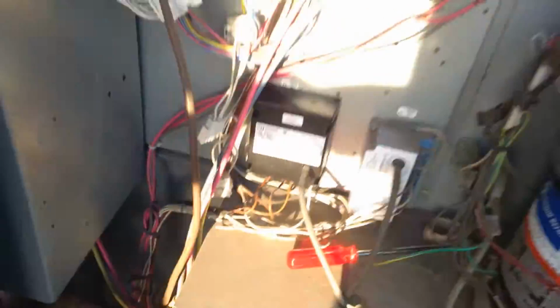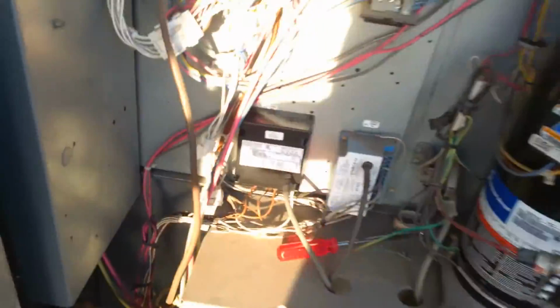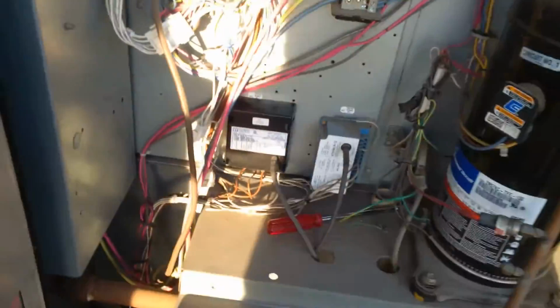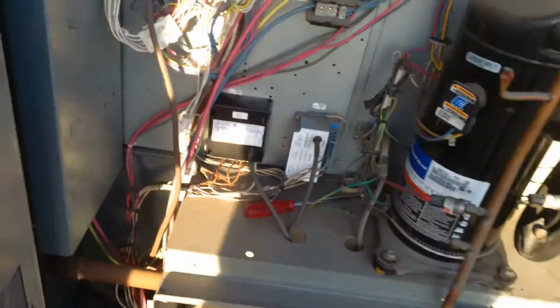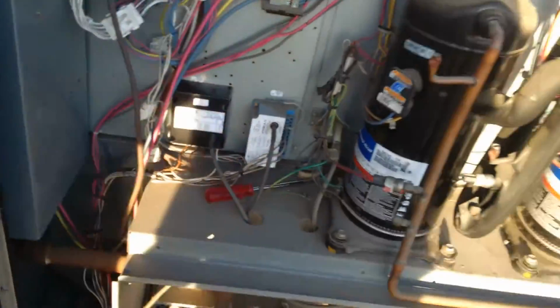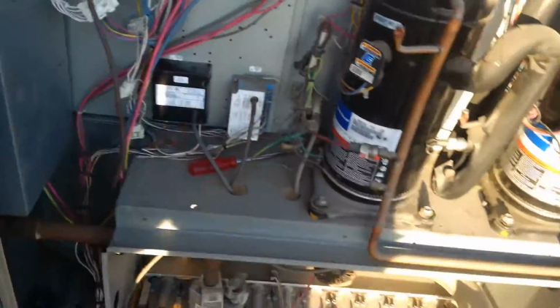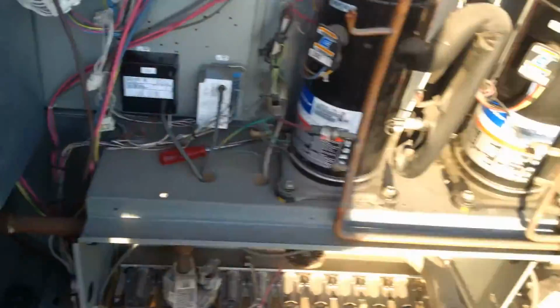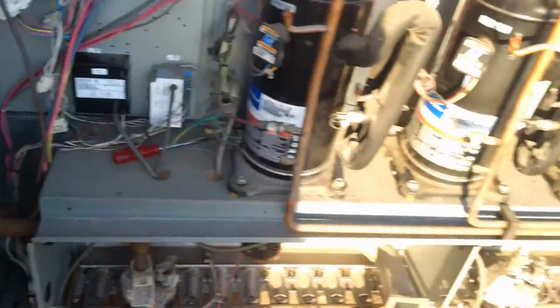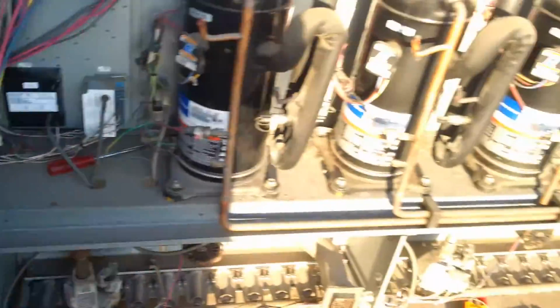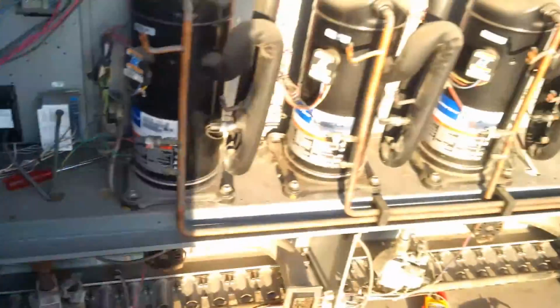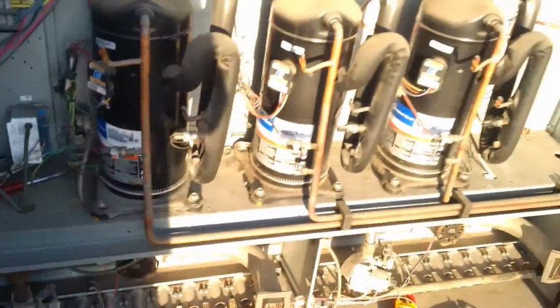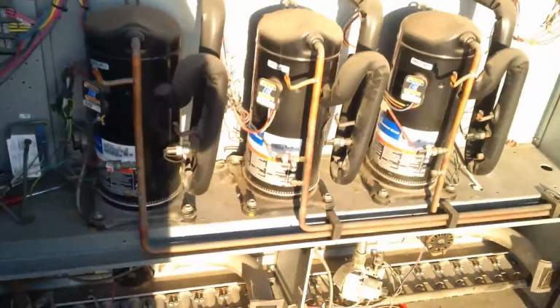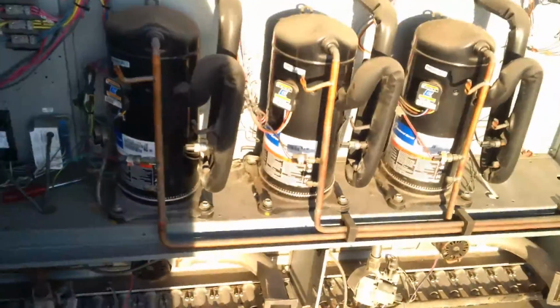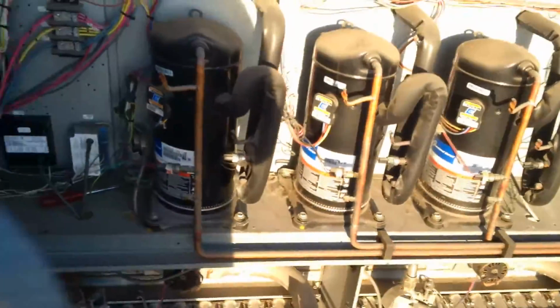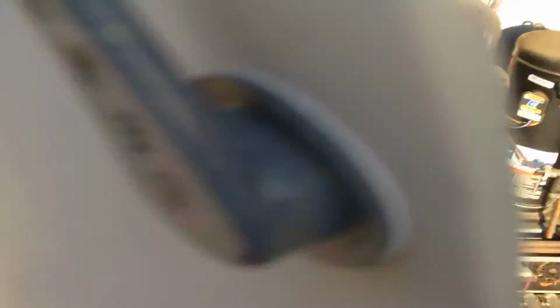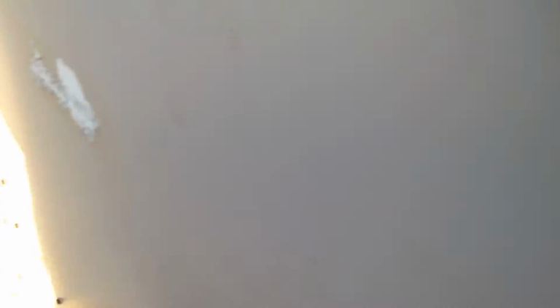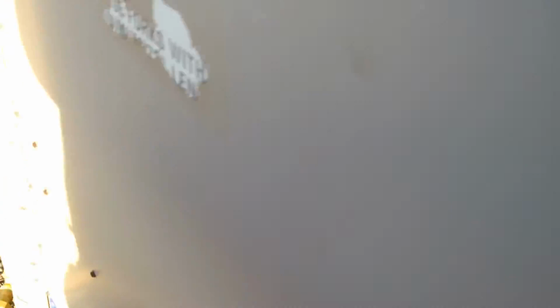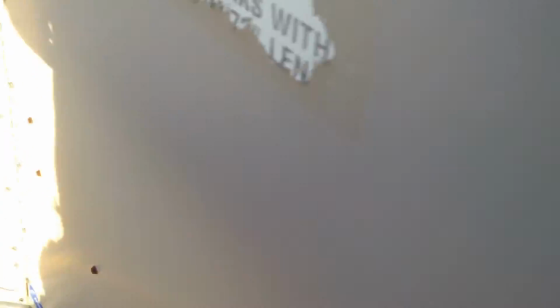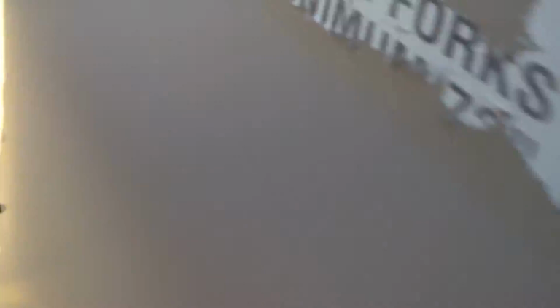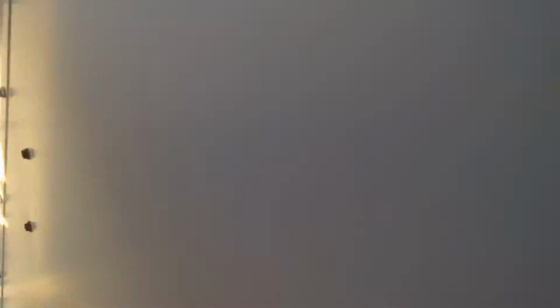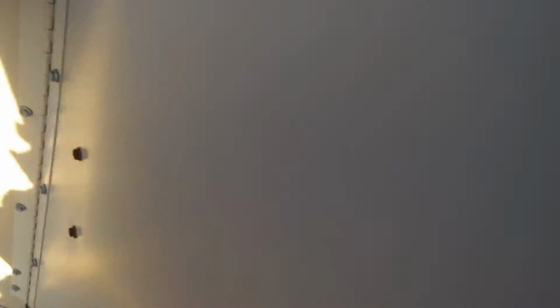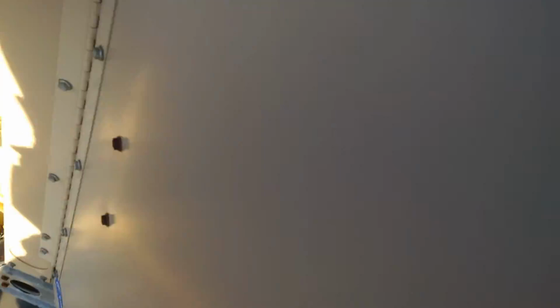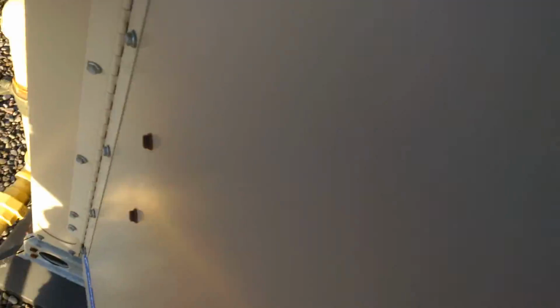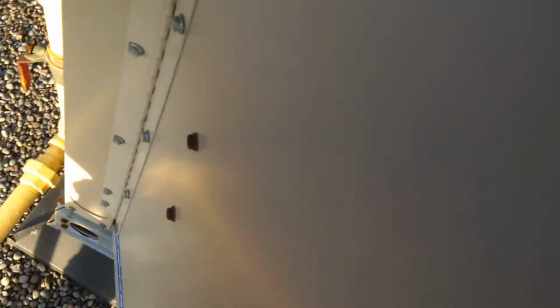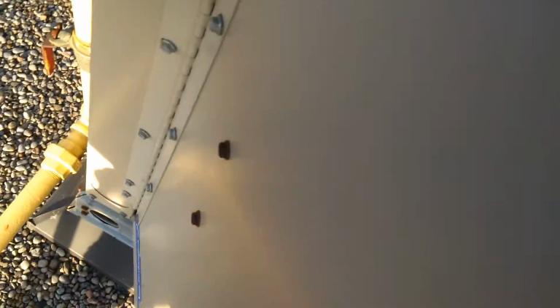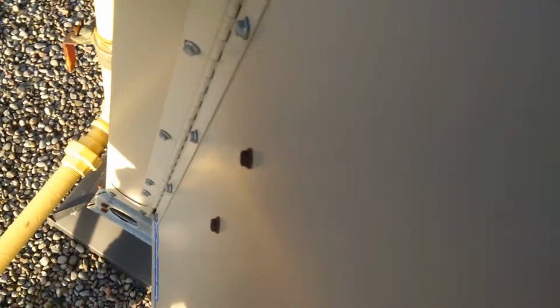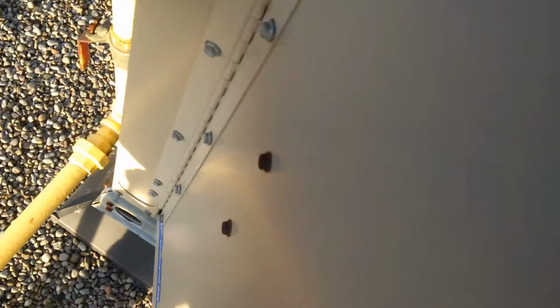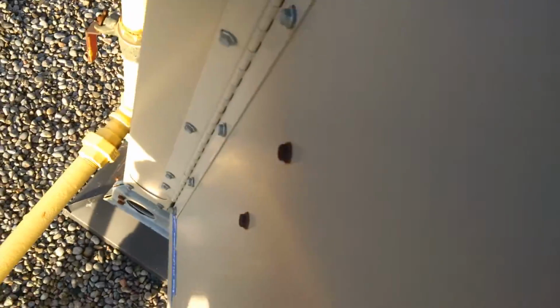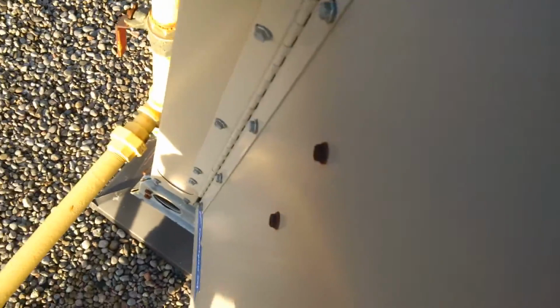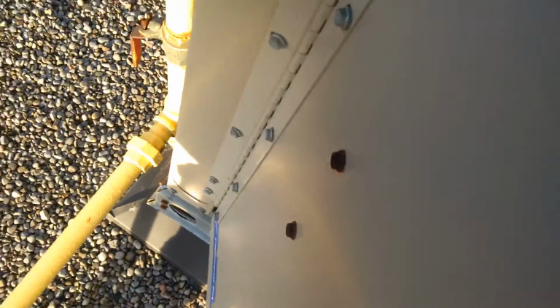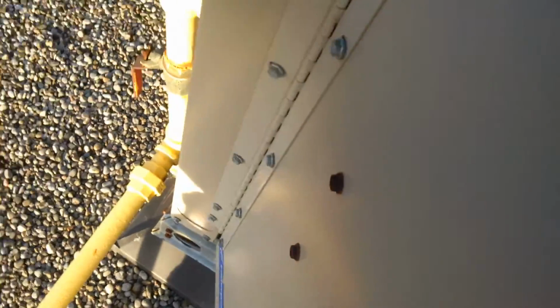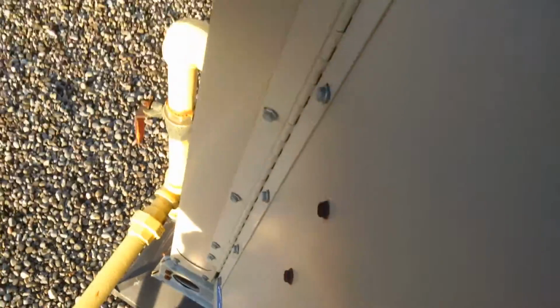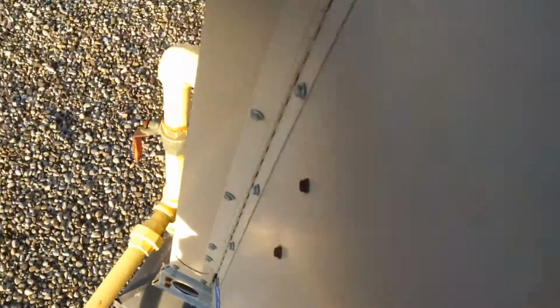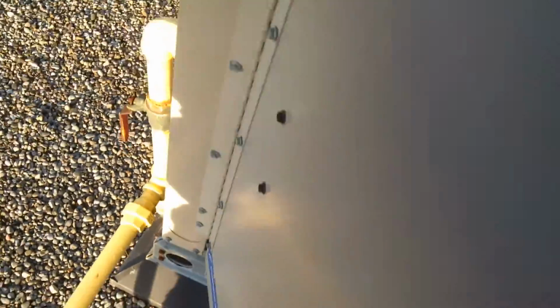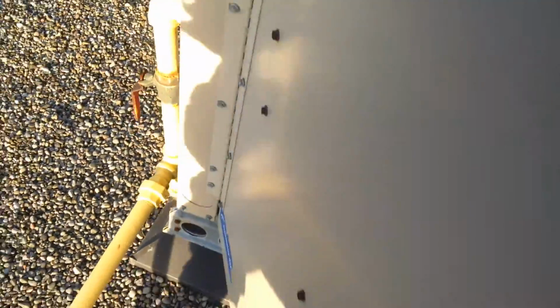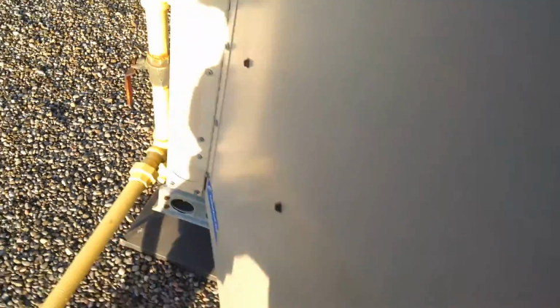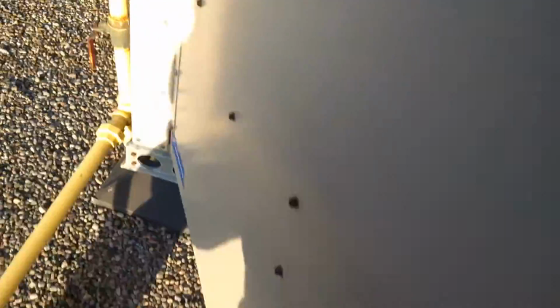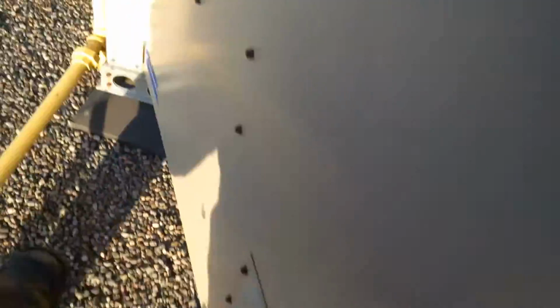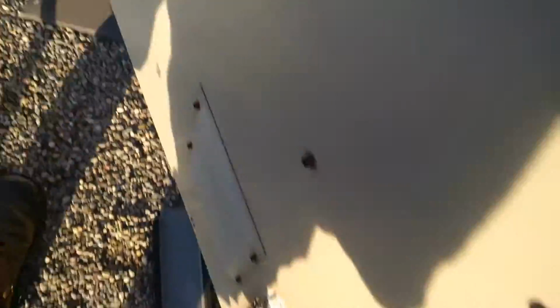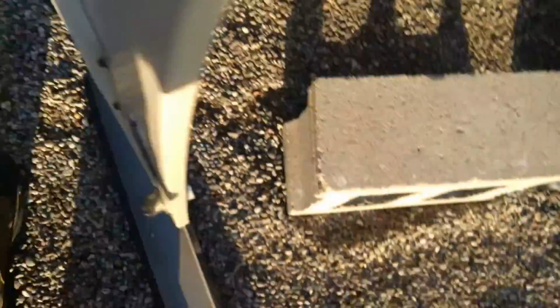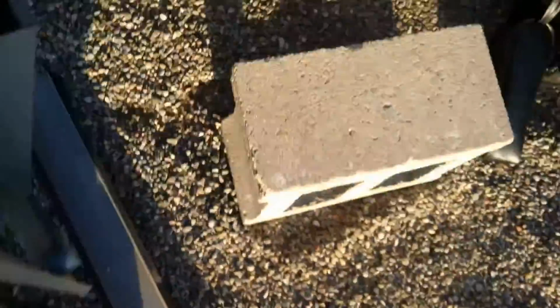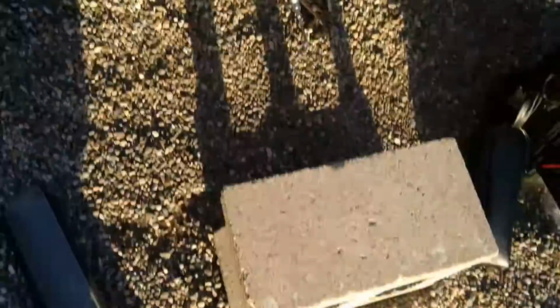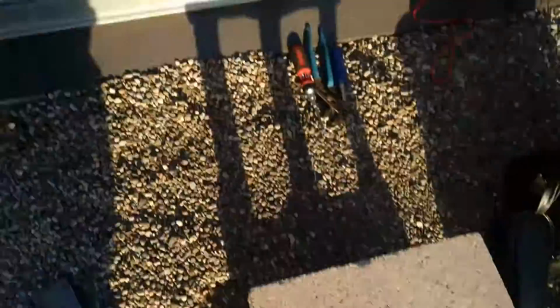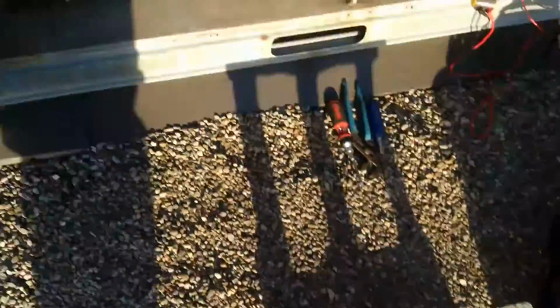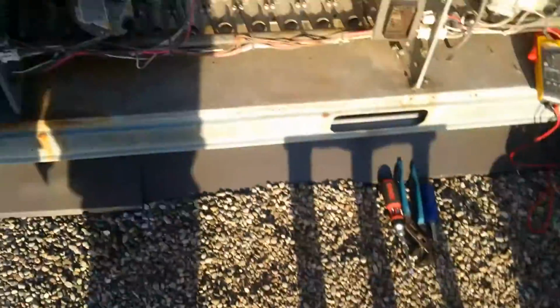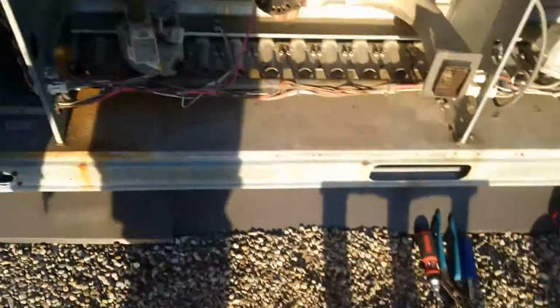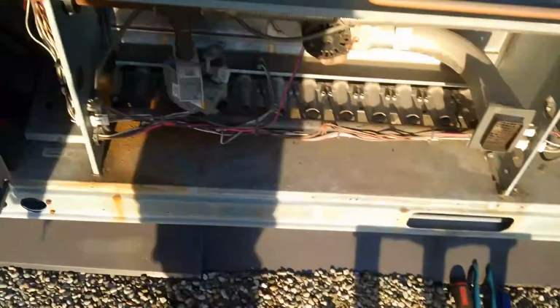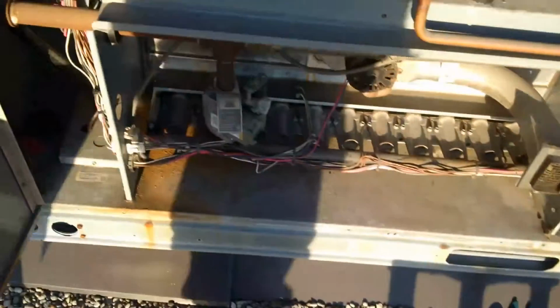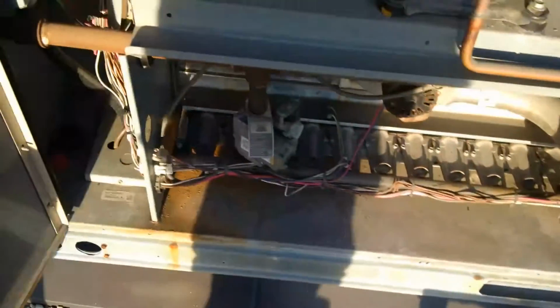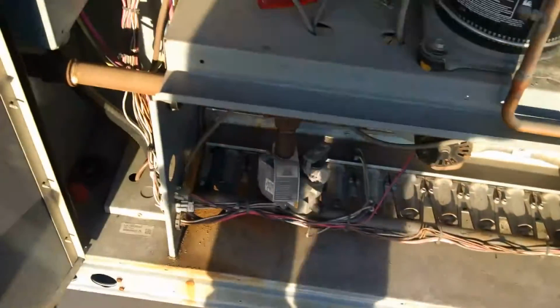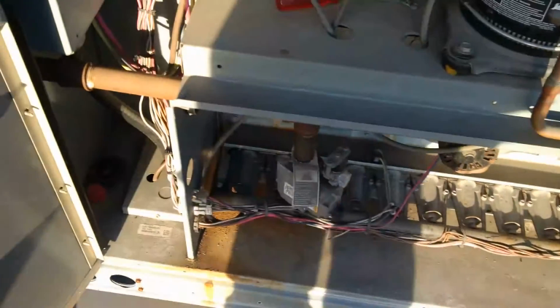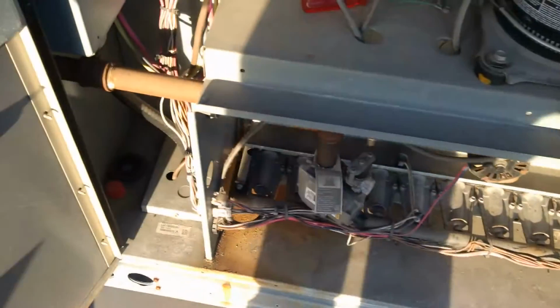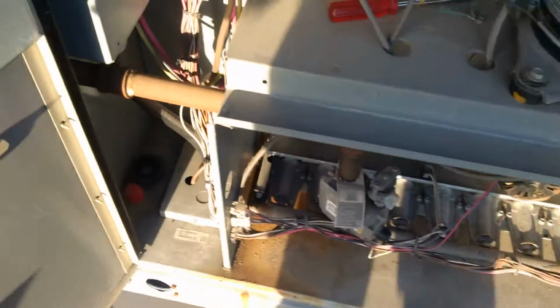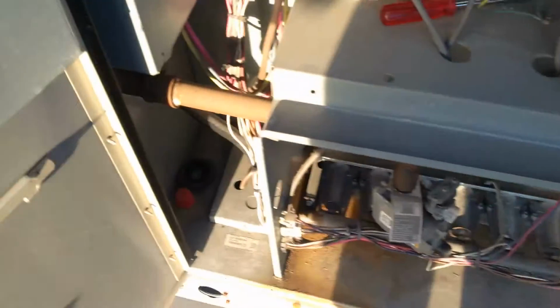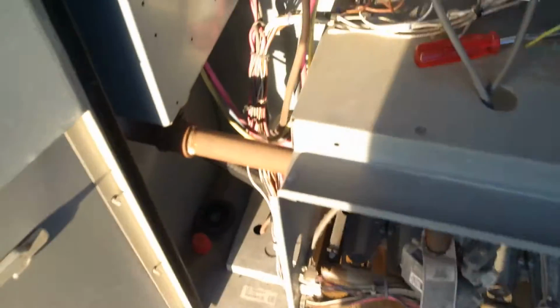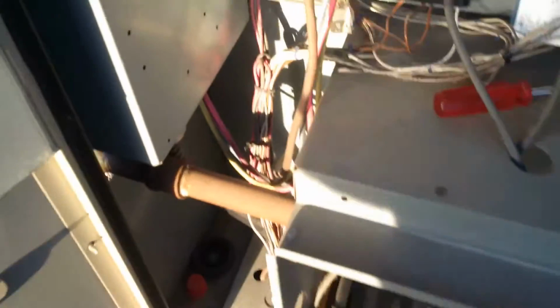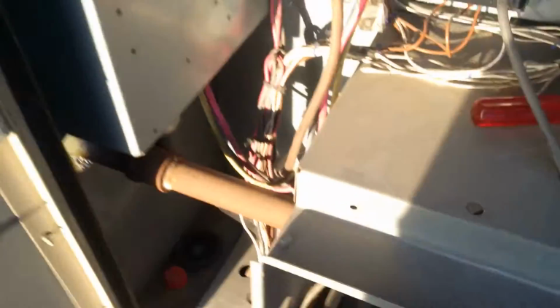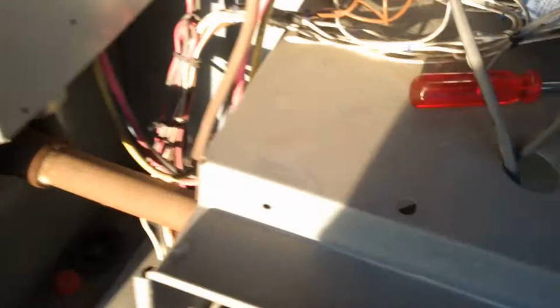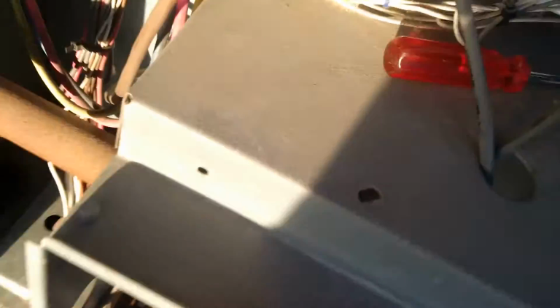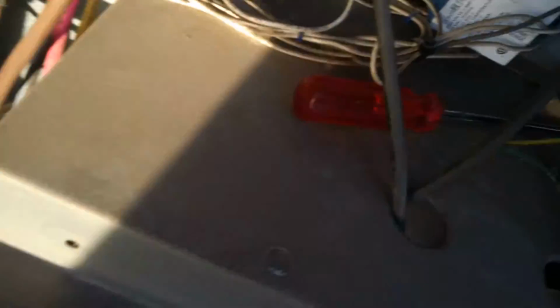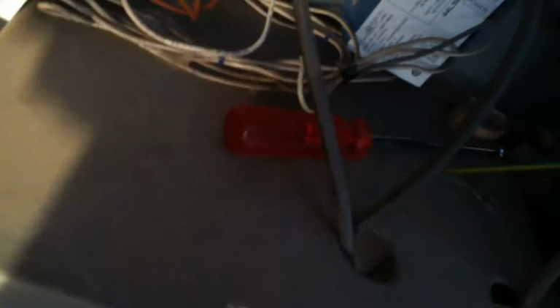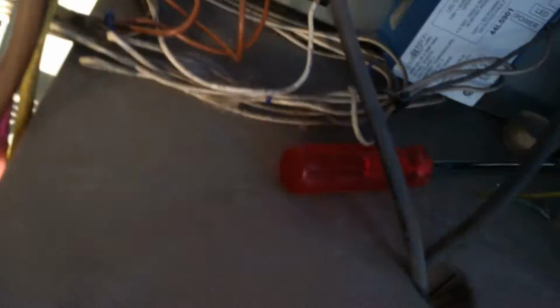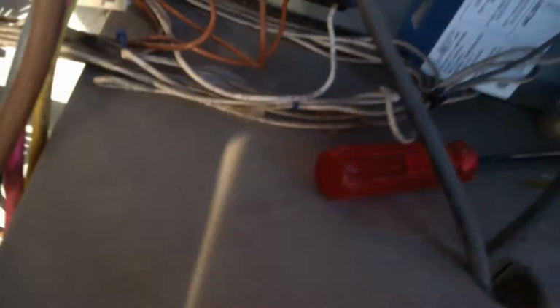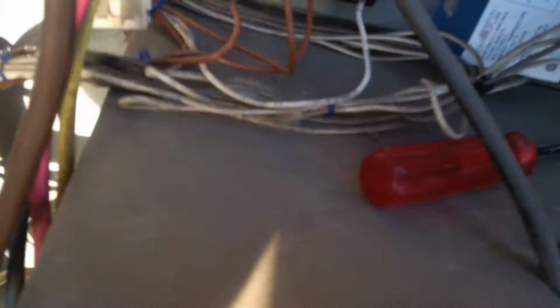Give me a sec guys, I'm going to shut the unit off. I don't want to overheat the building.